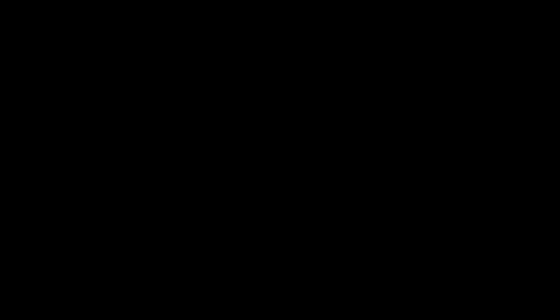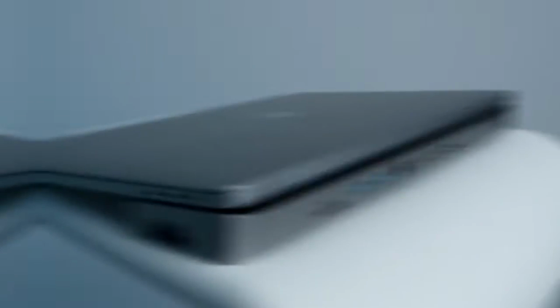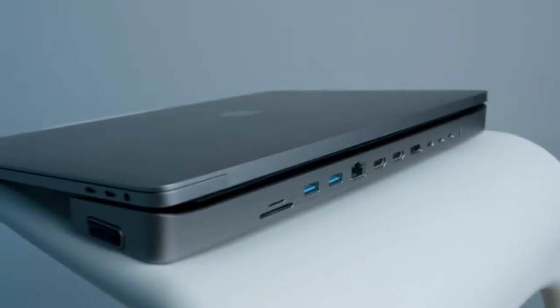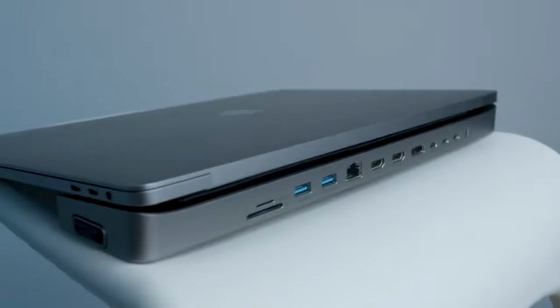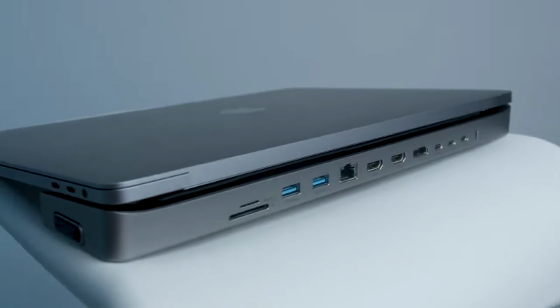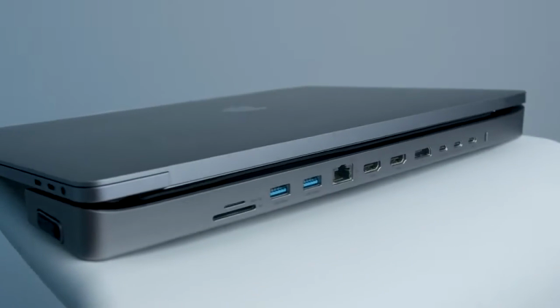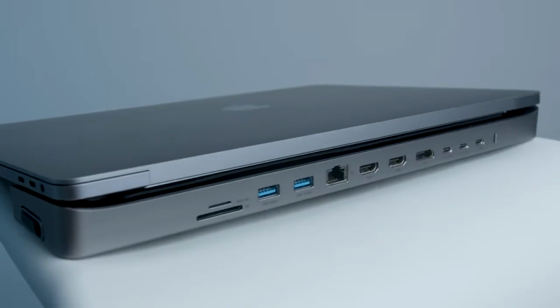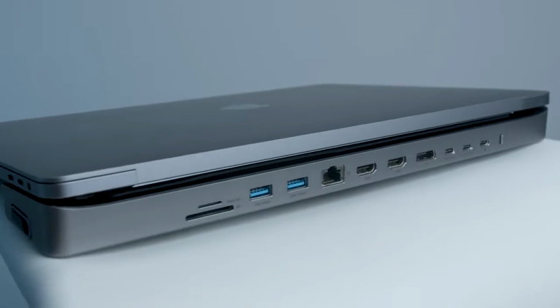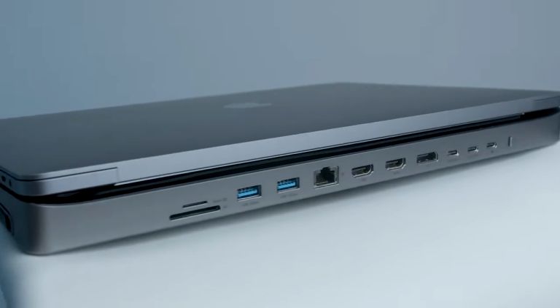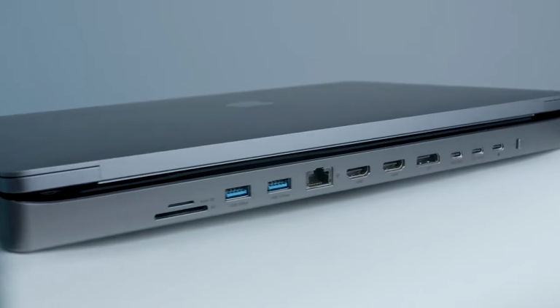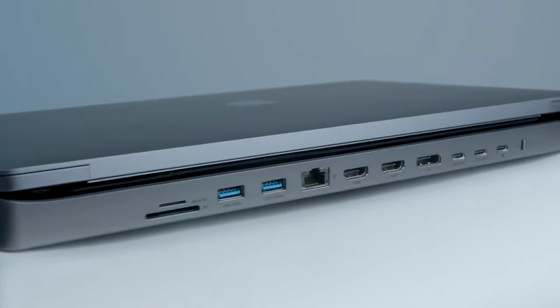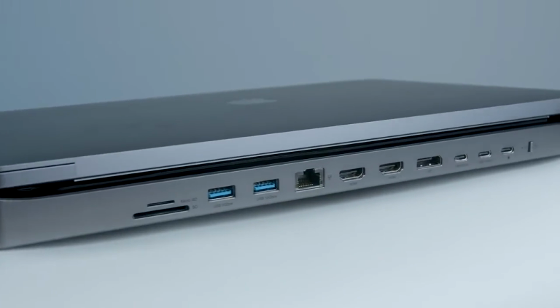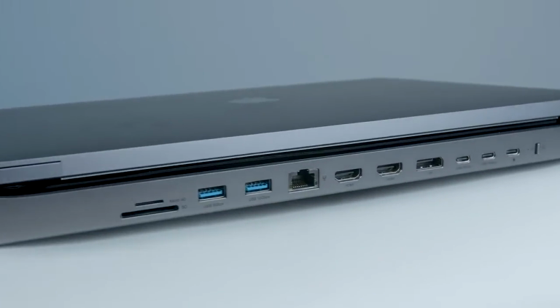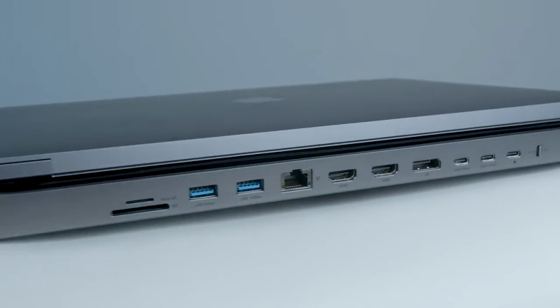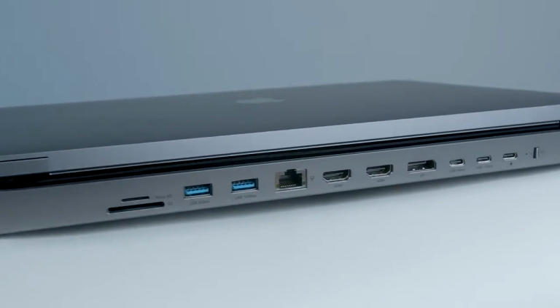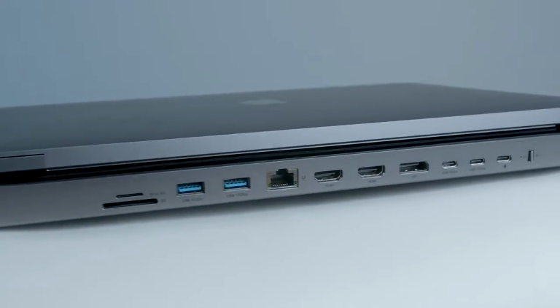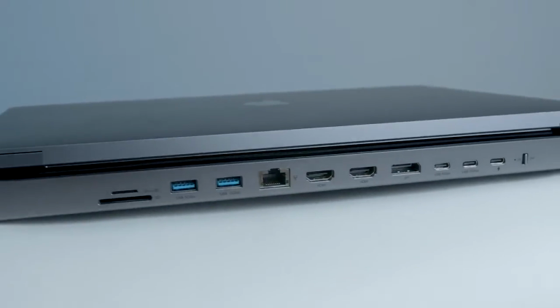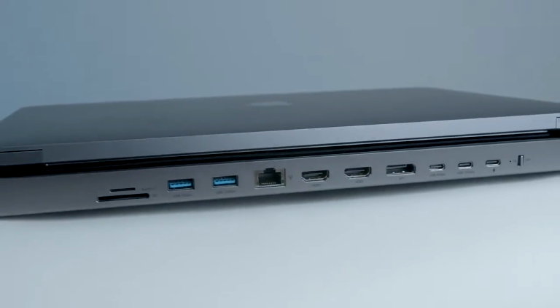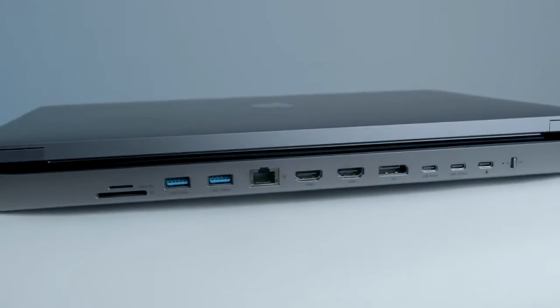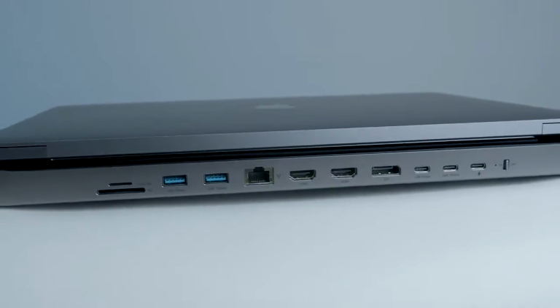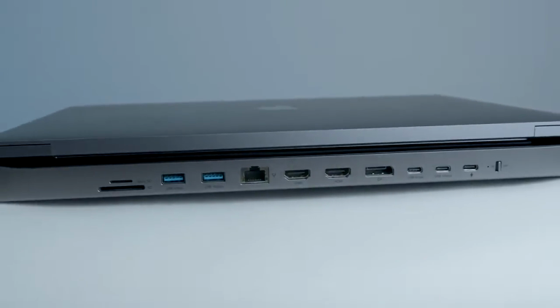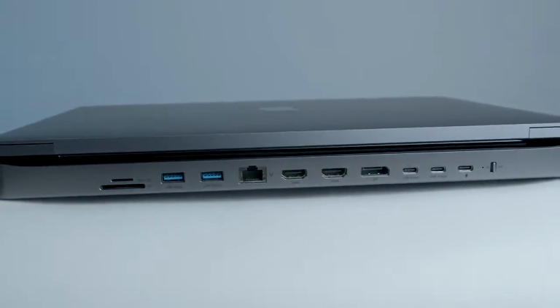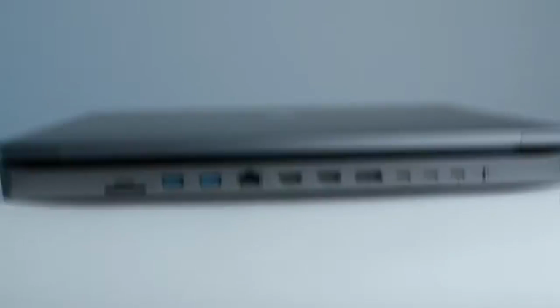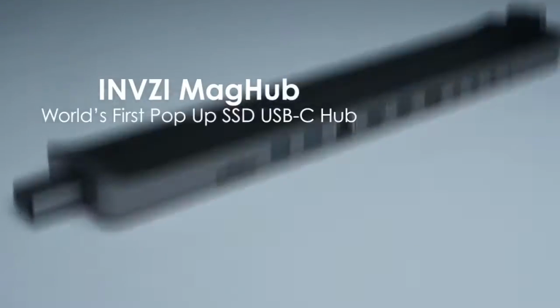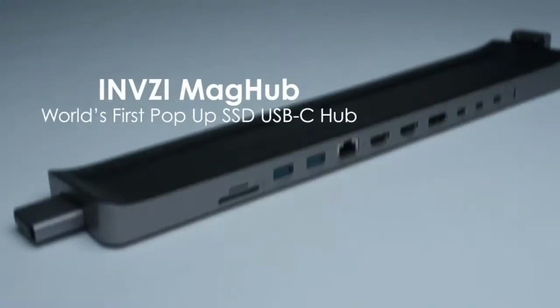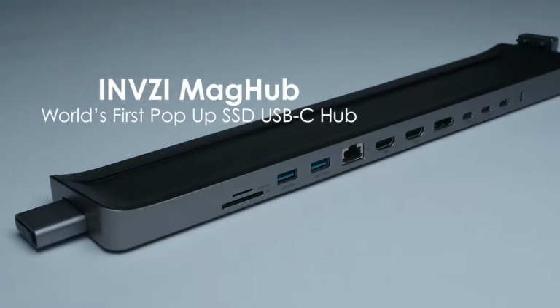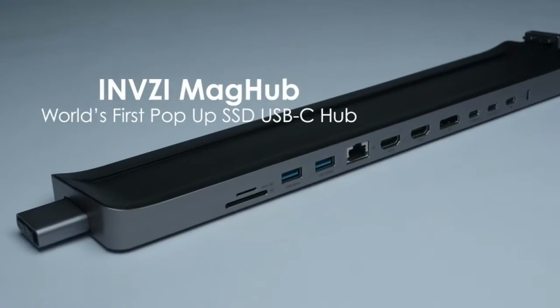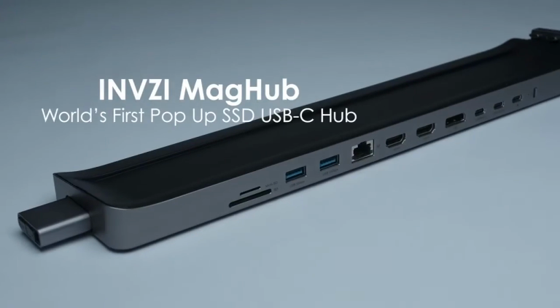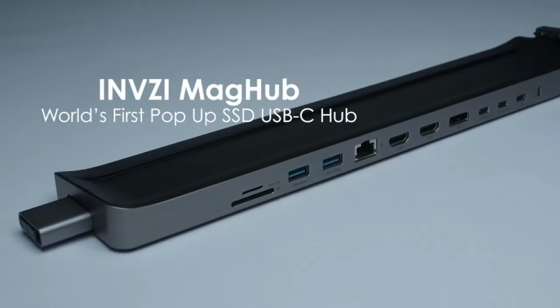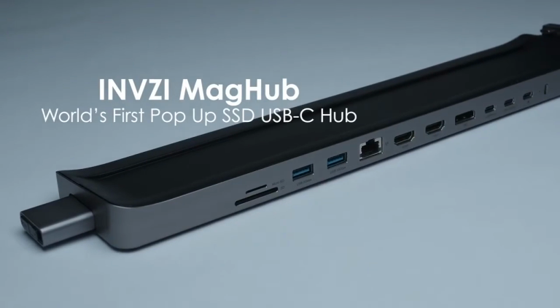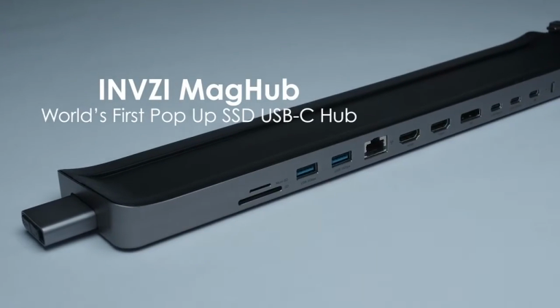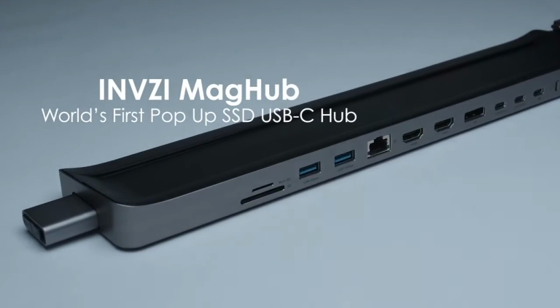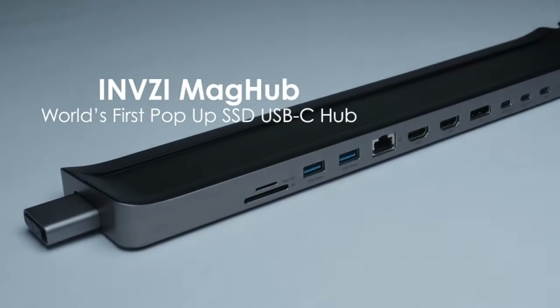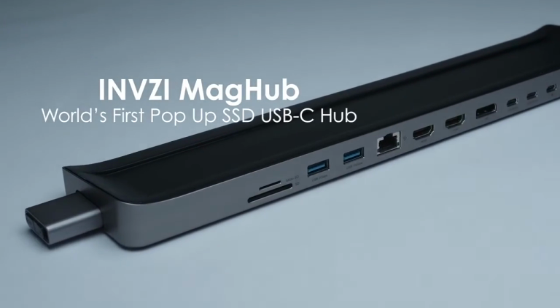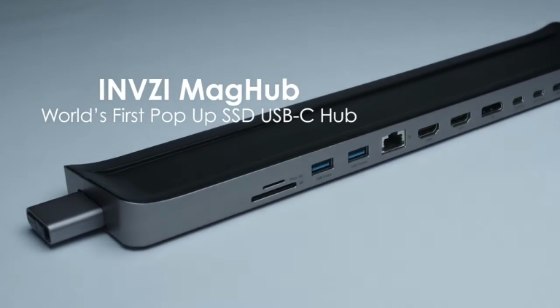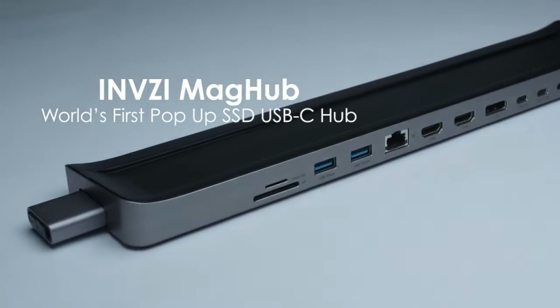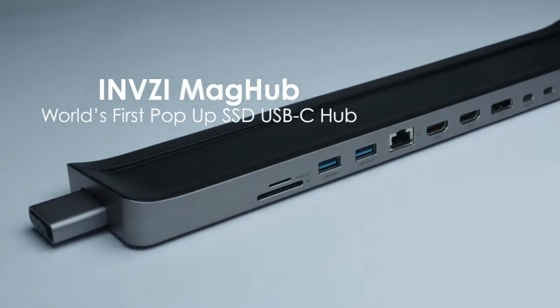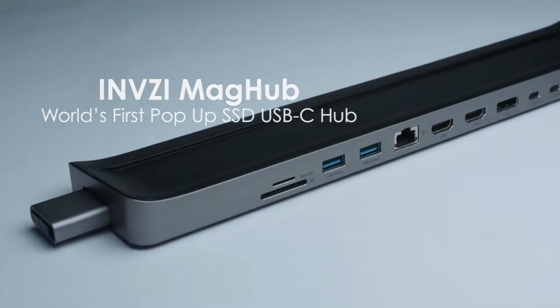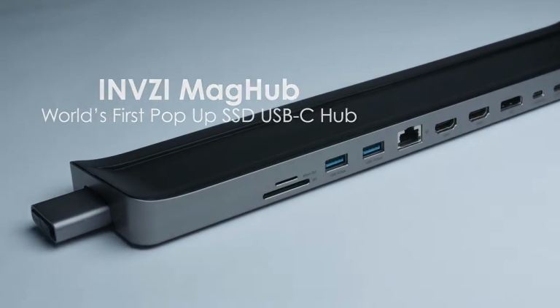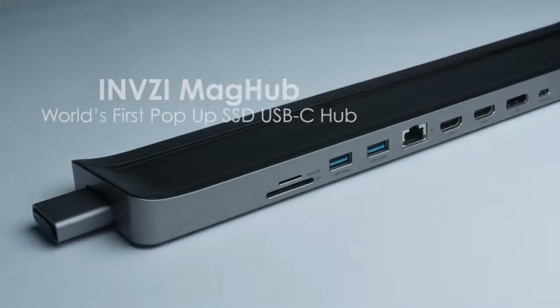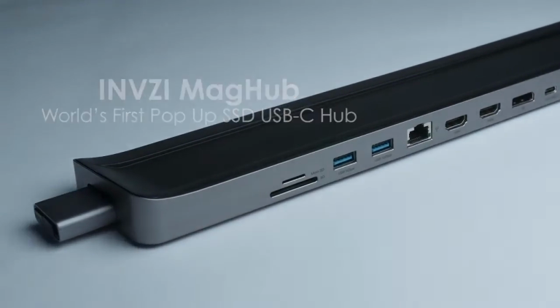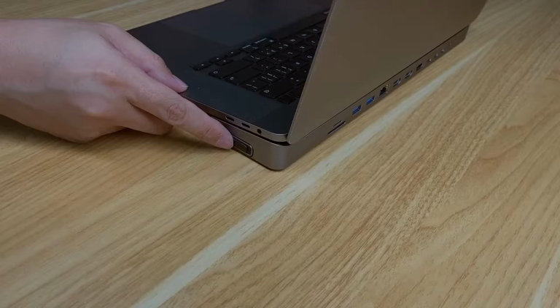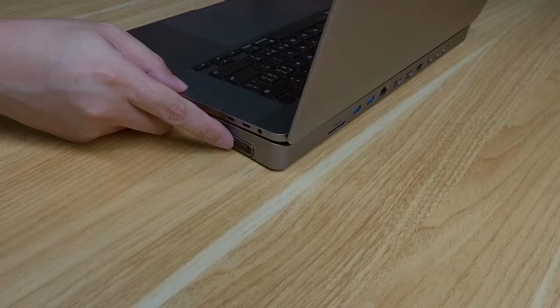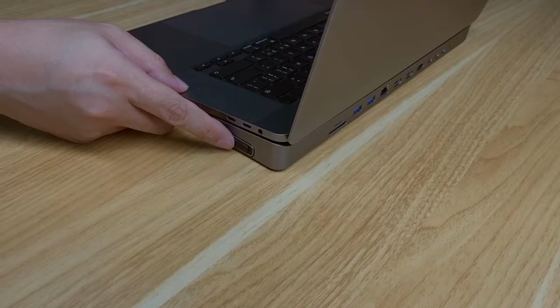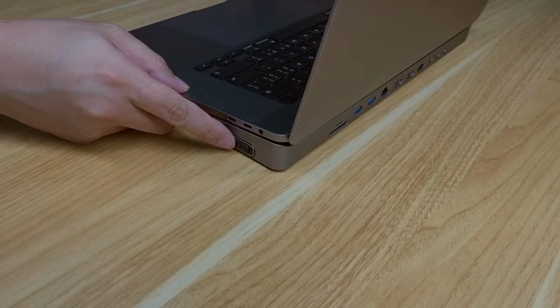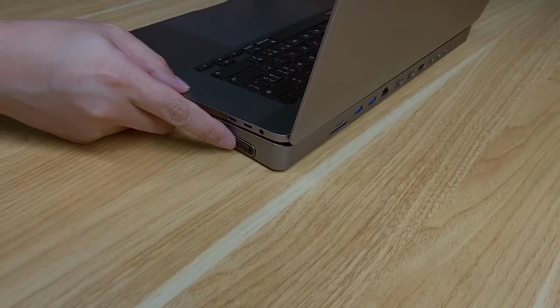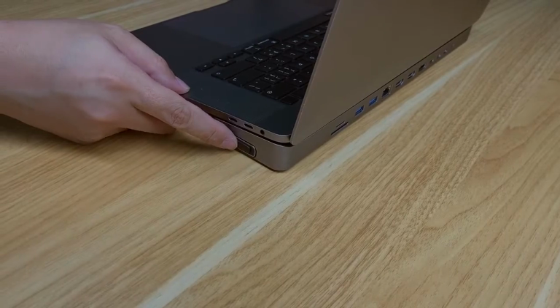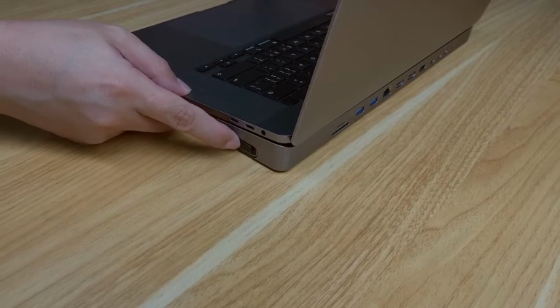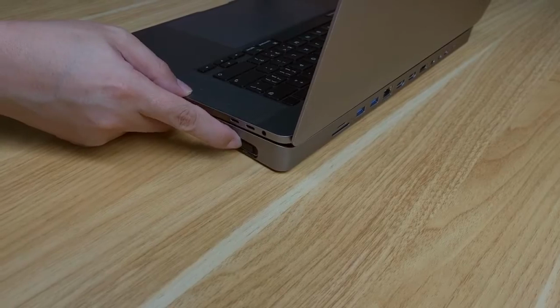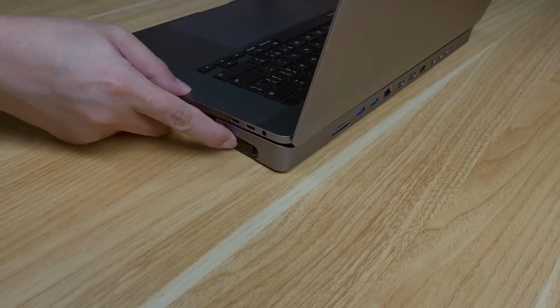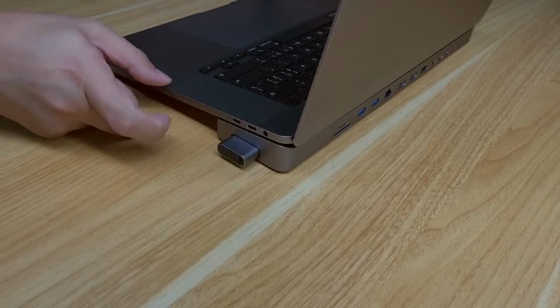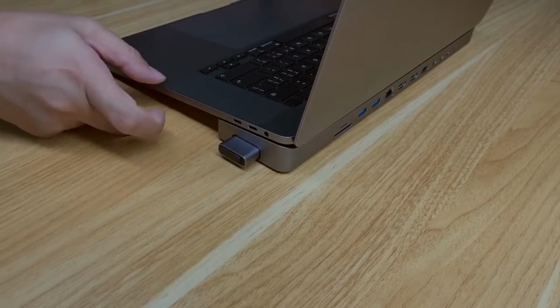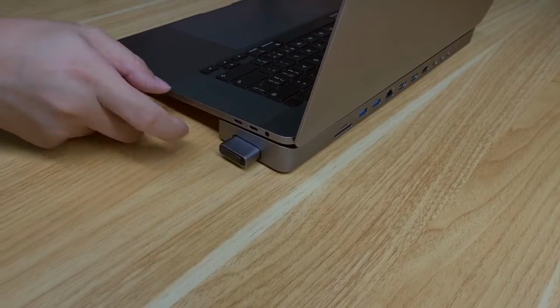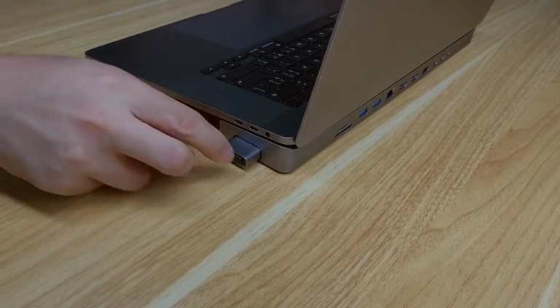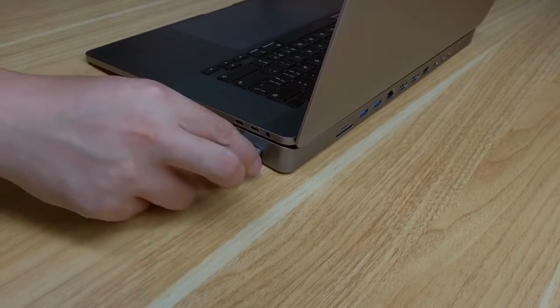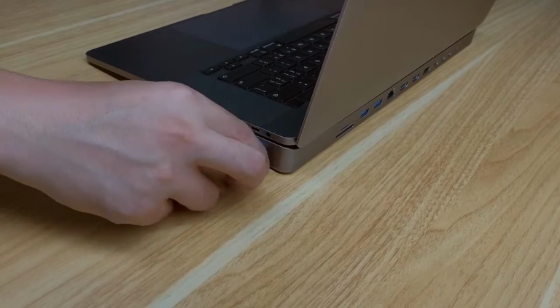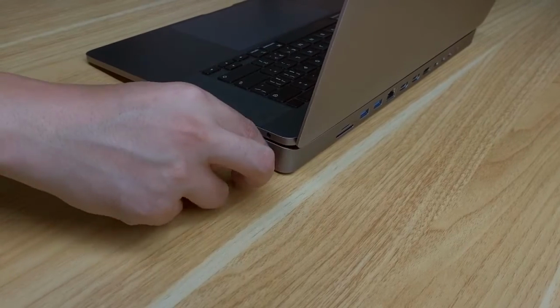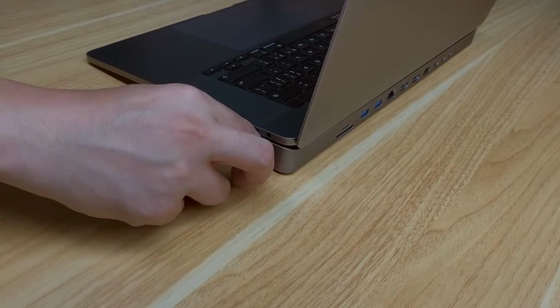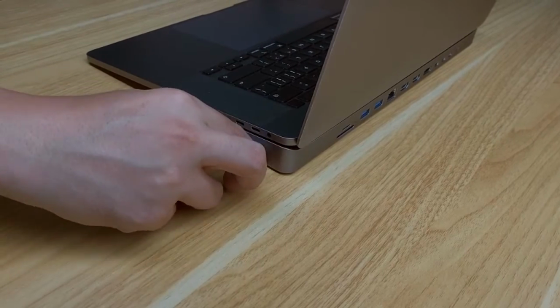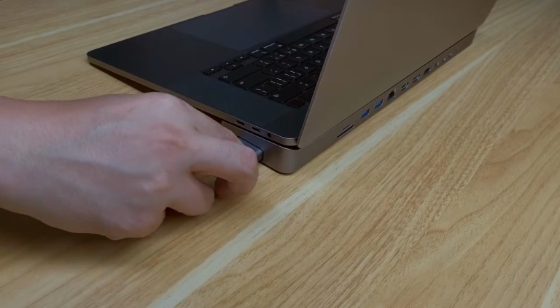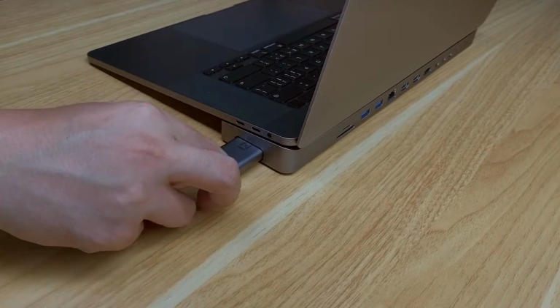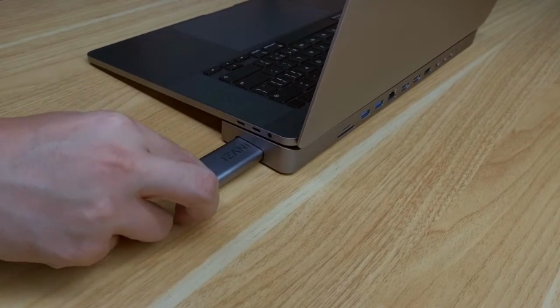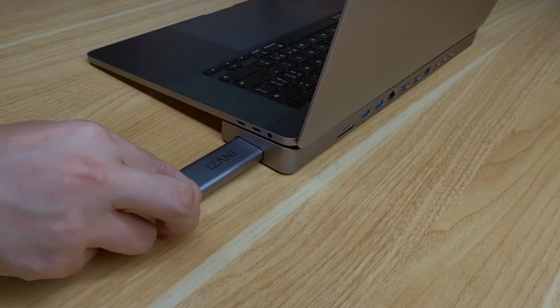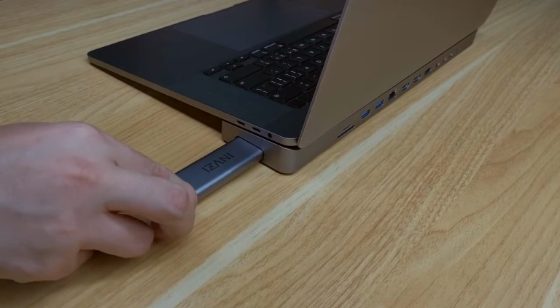Say hello to a cable-less workspace. Introducing Invisi MagHub, the world's first pop-up SSD hub for MacBook.